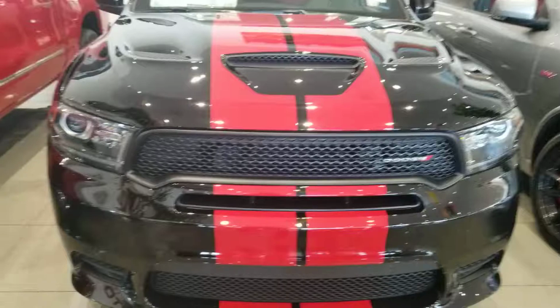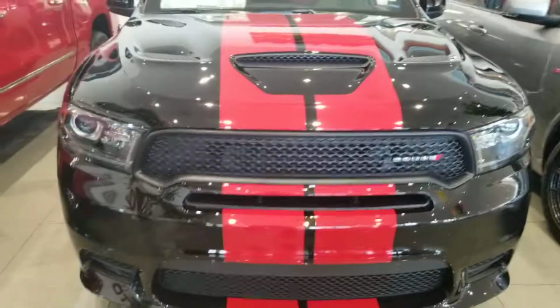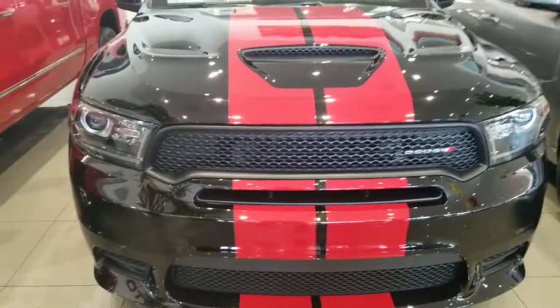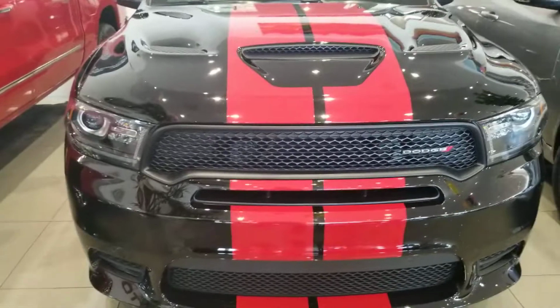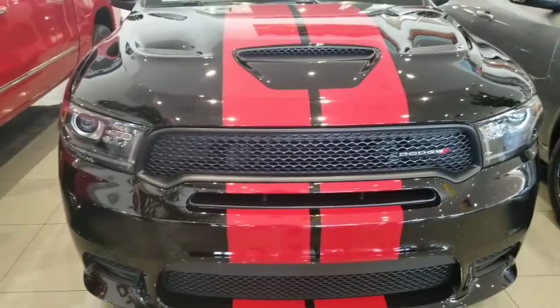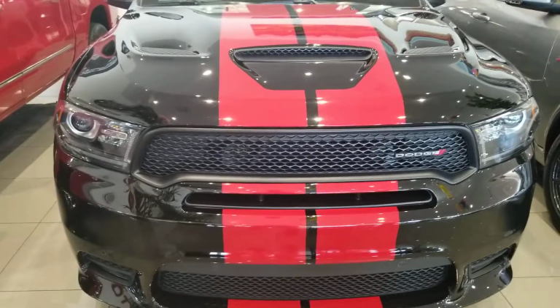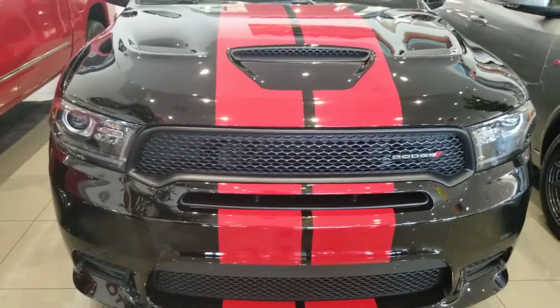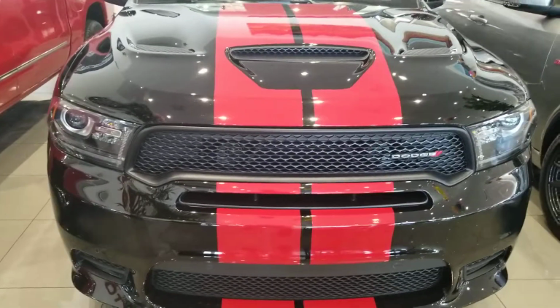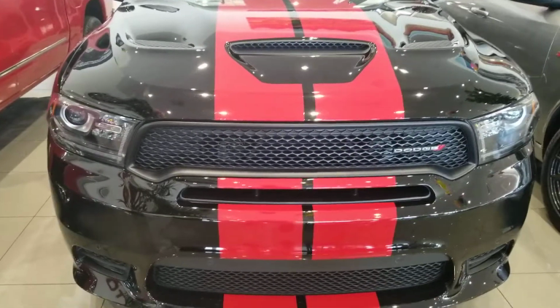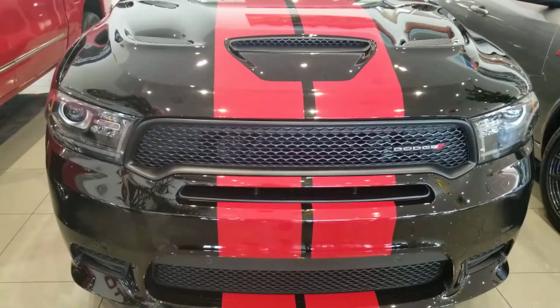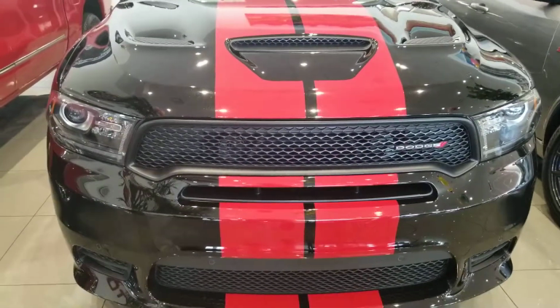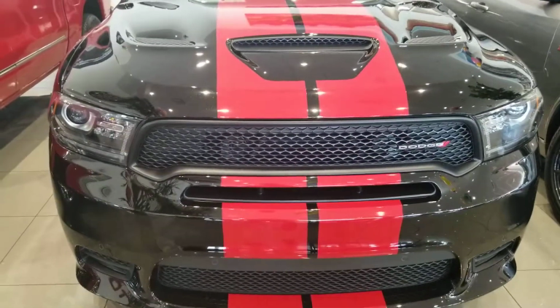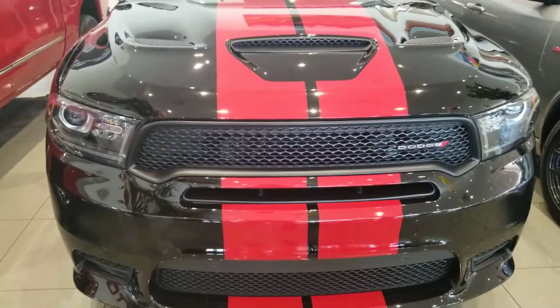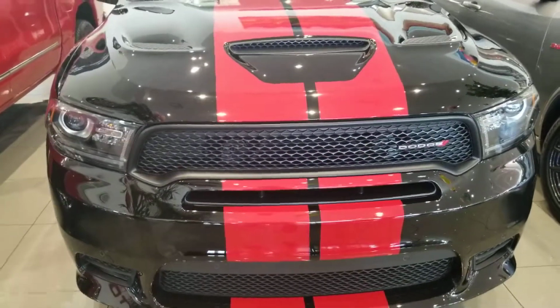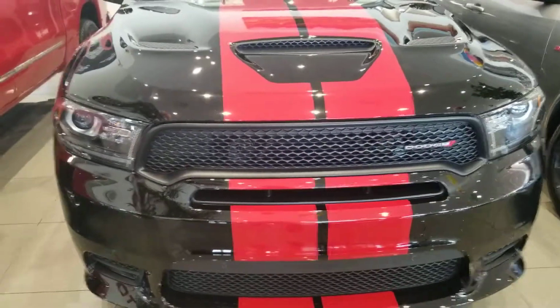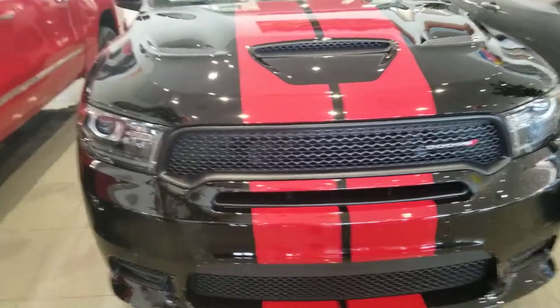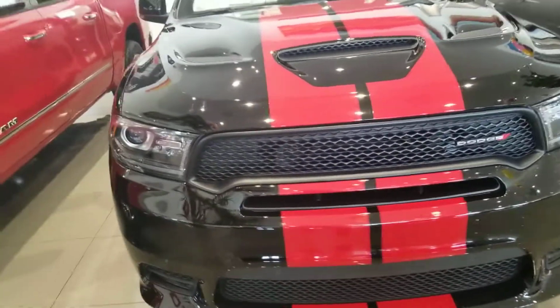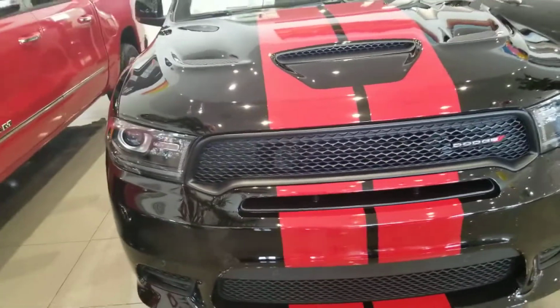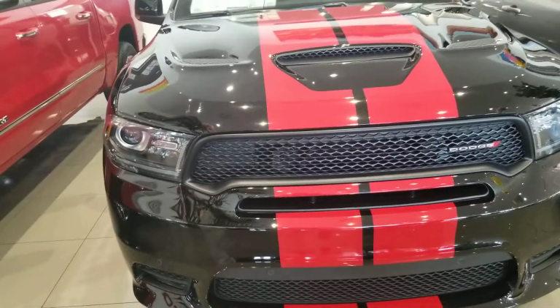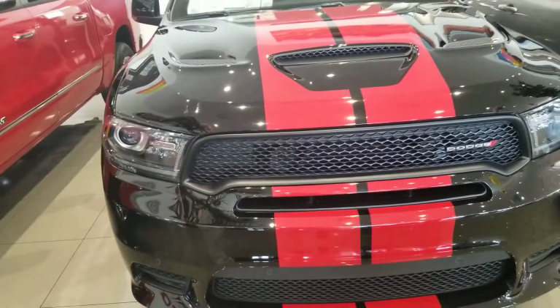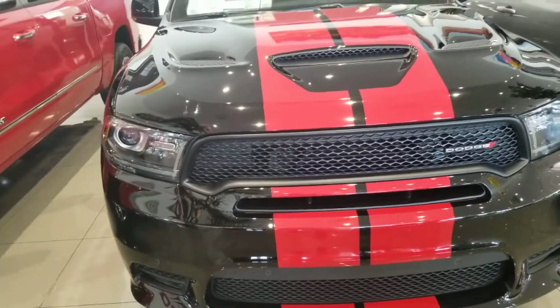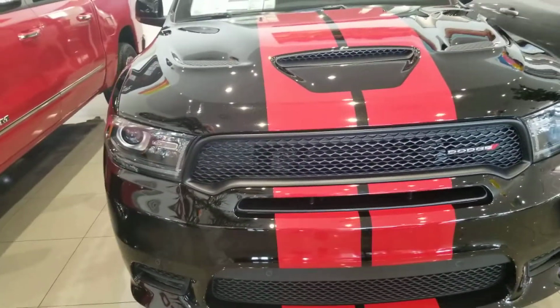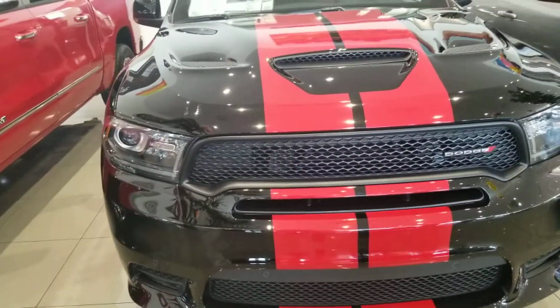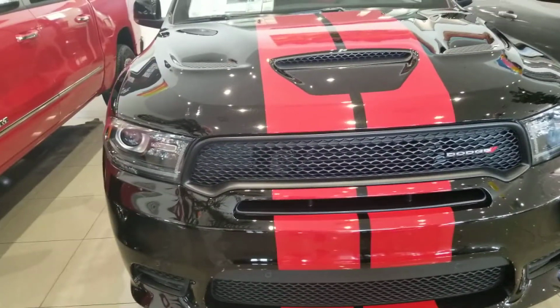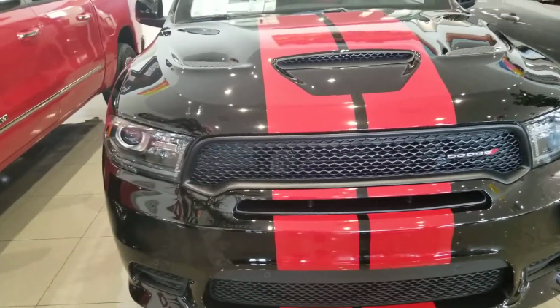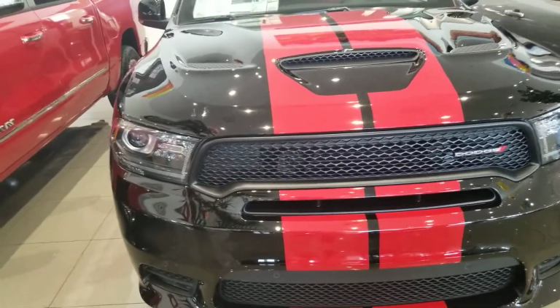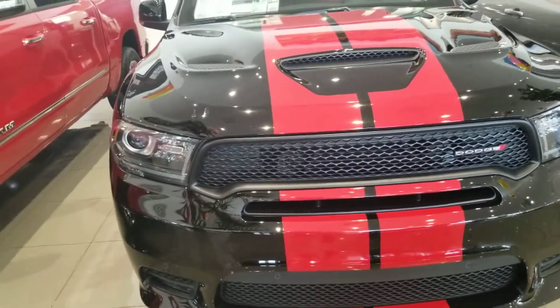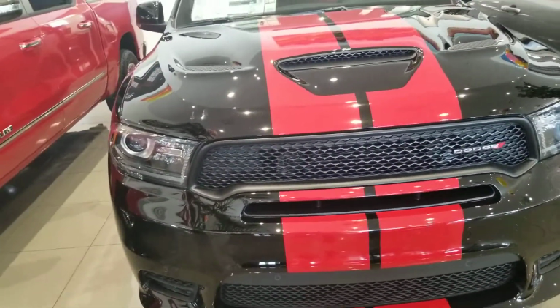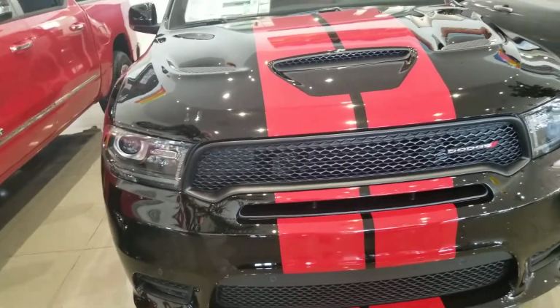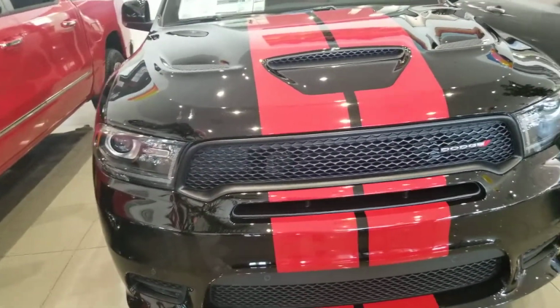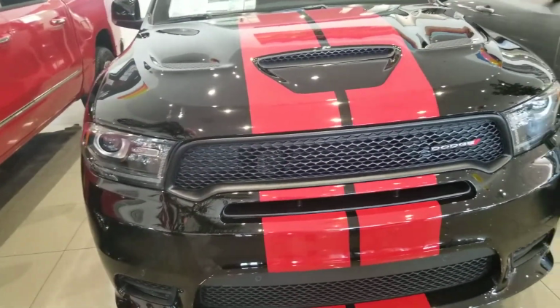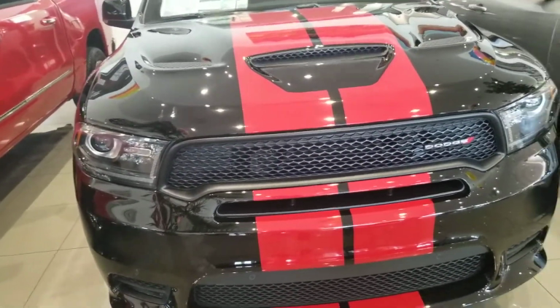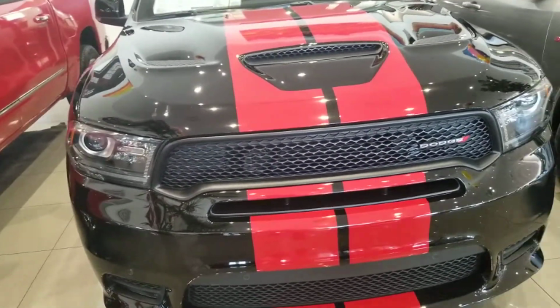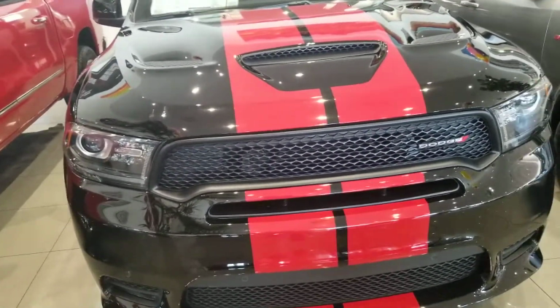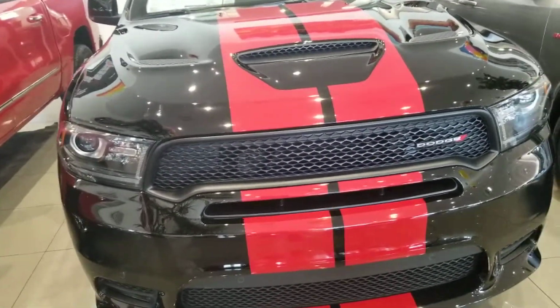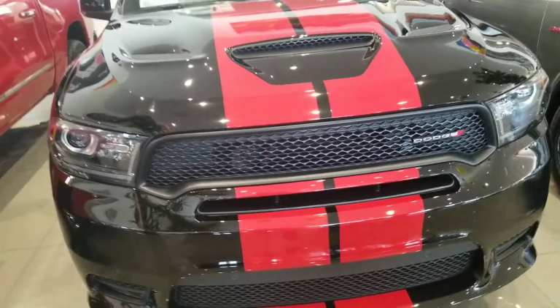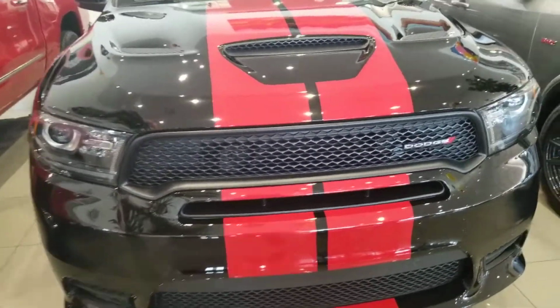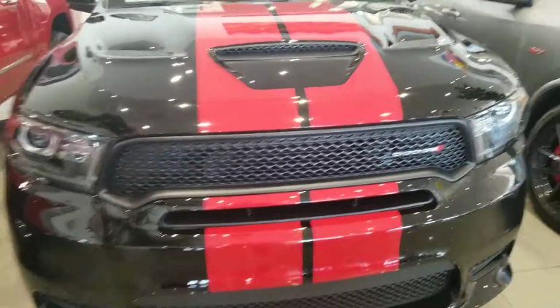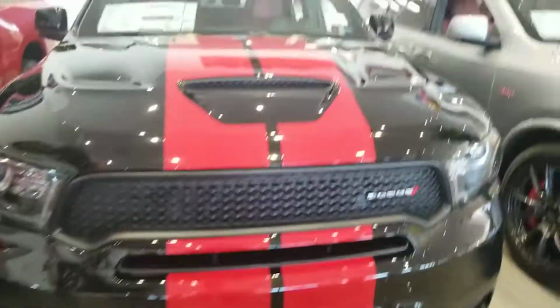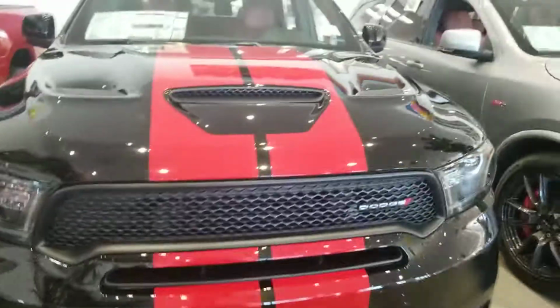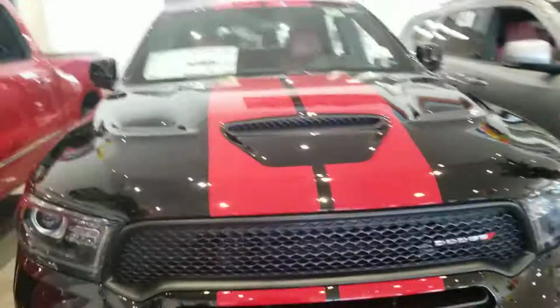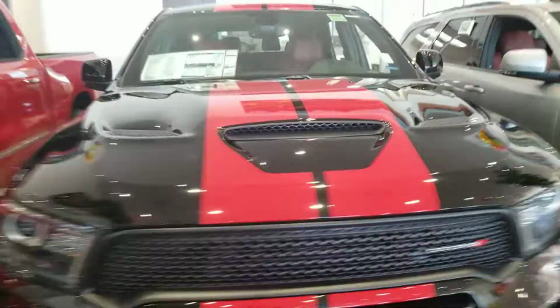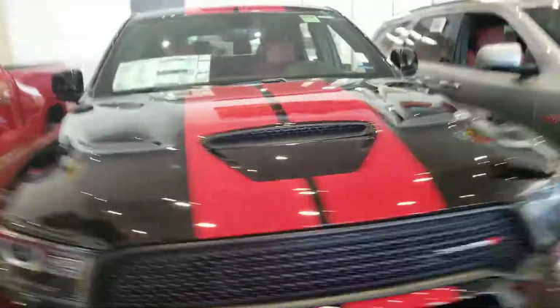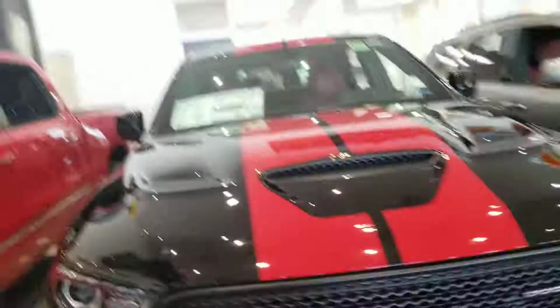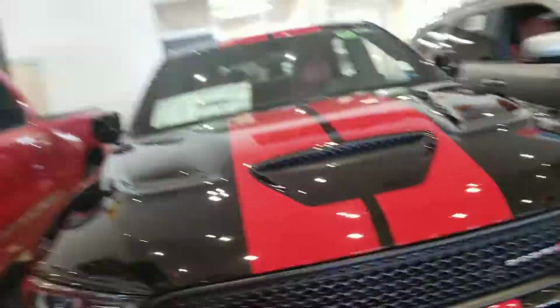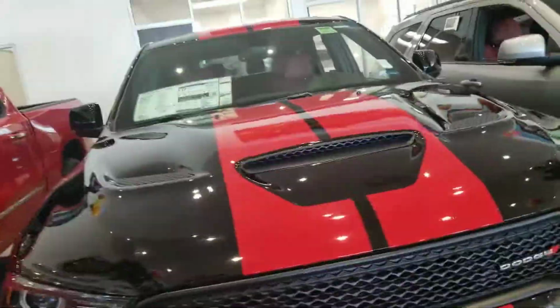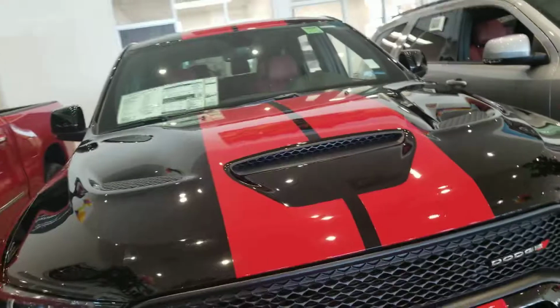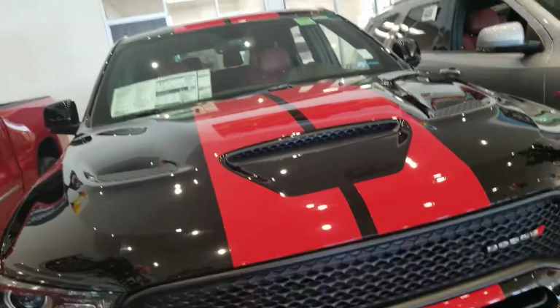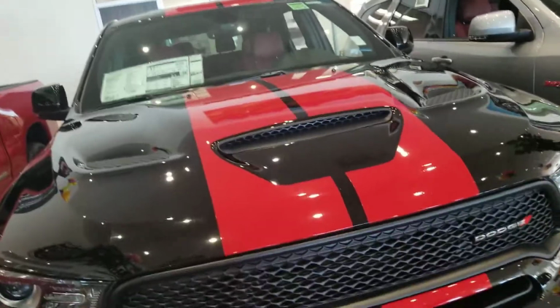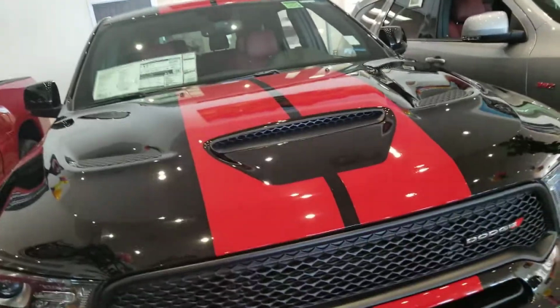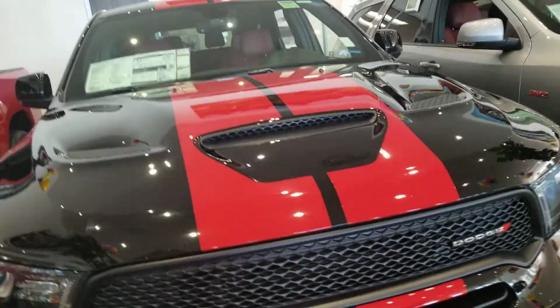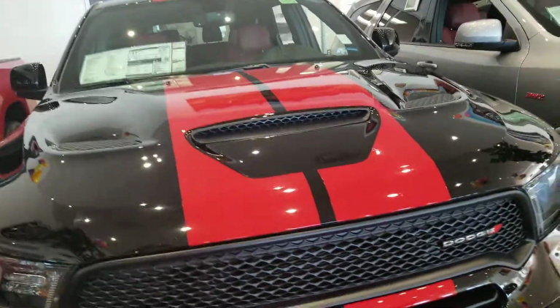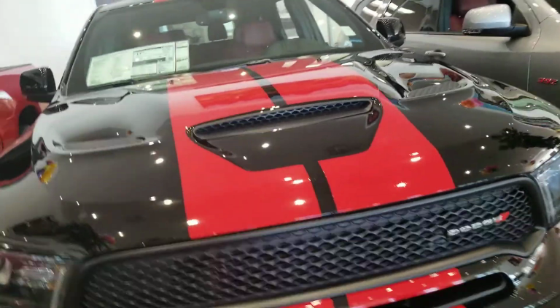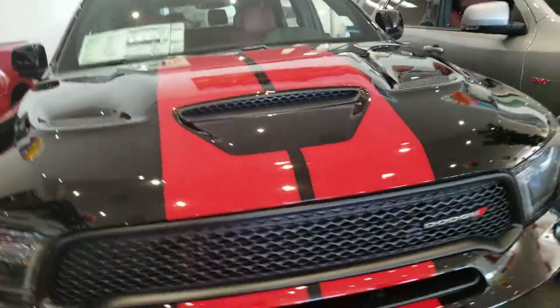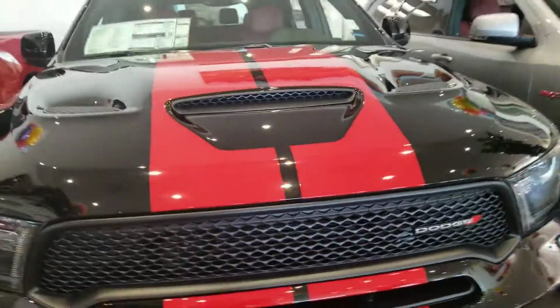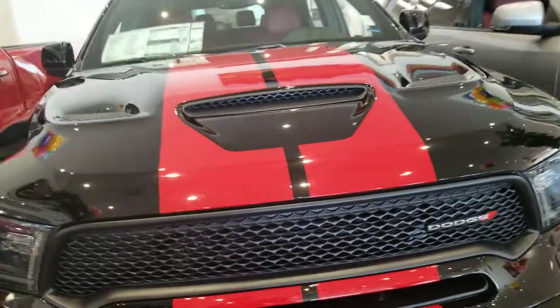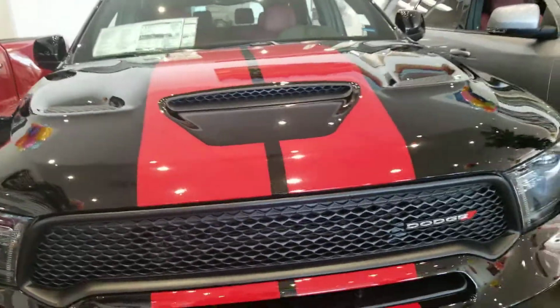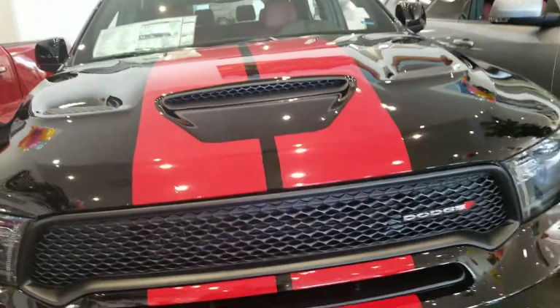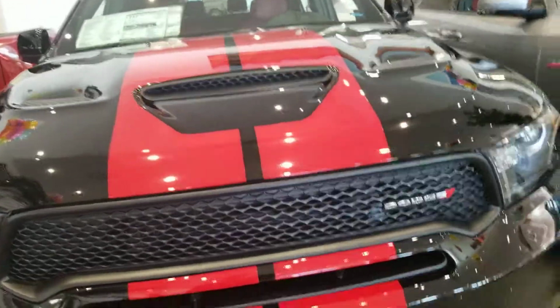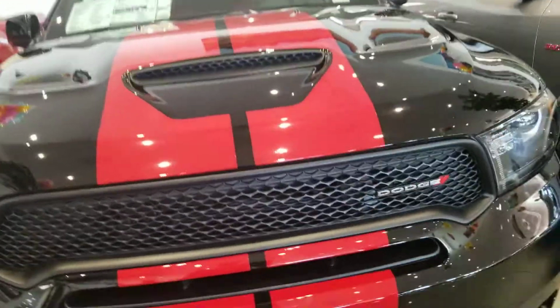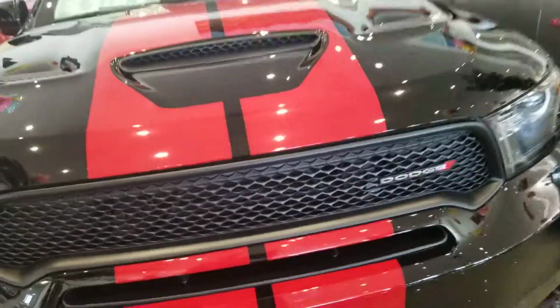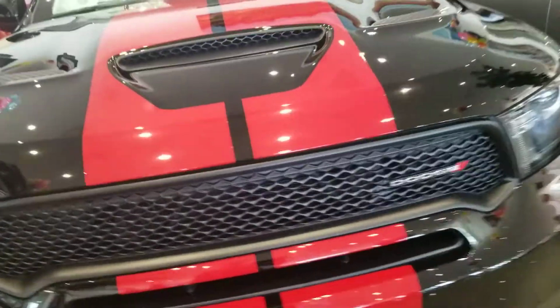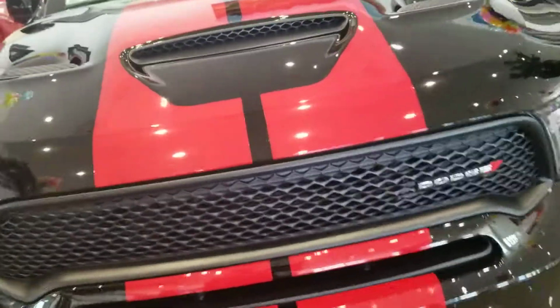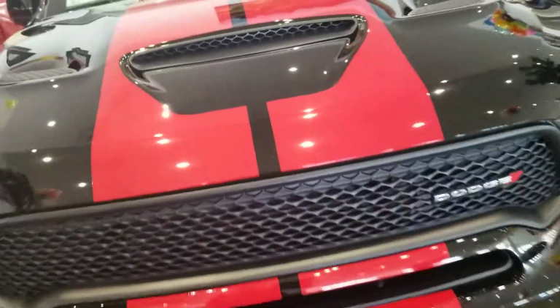Welcome to Gage Car Reviews, and today I'm reviewing this 2019 Dodge Durango RT Blacktop All-Wheel-Drive.